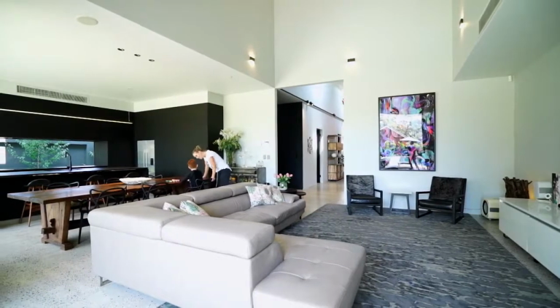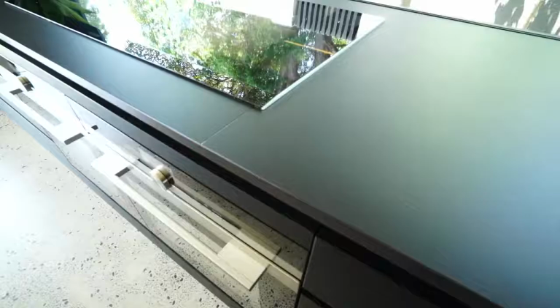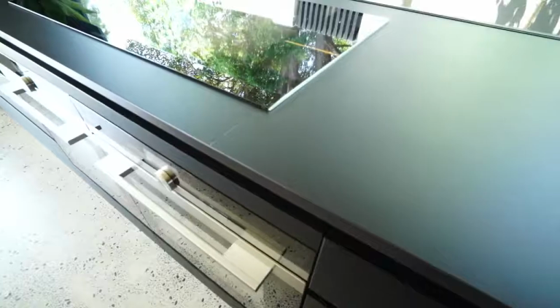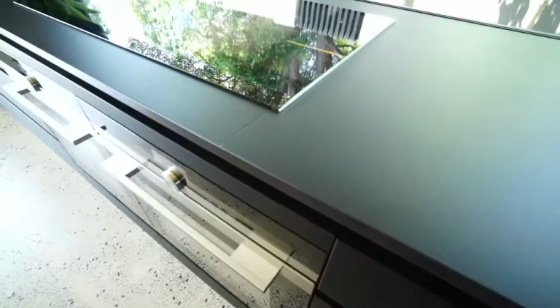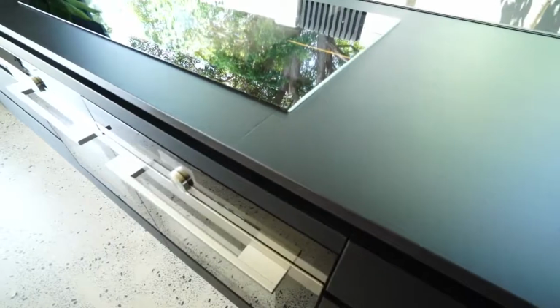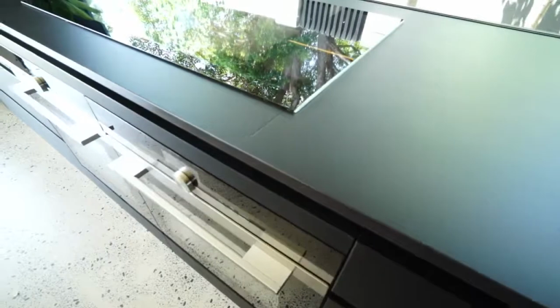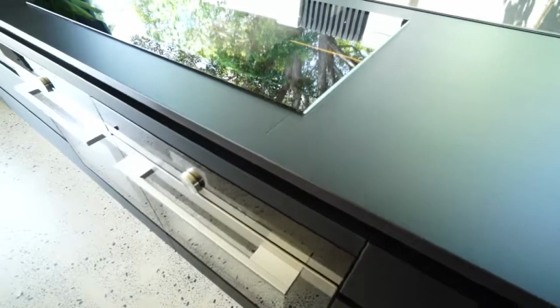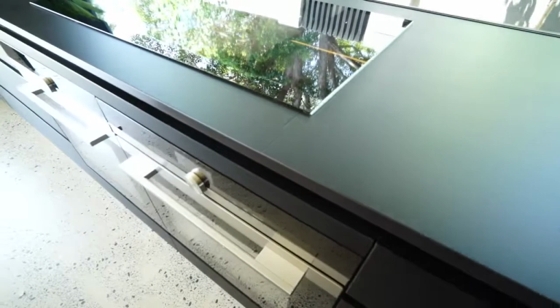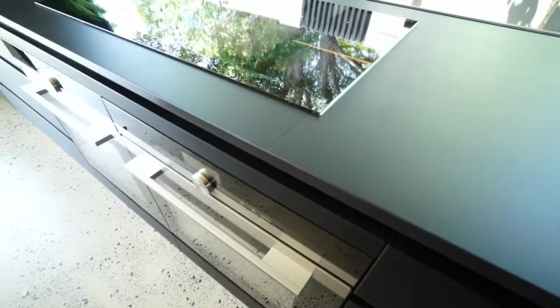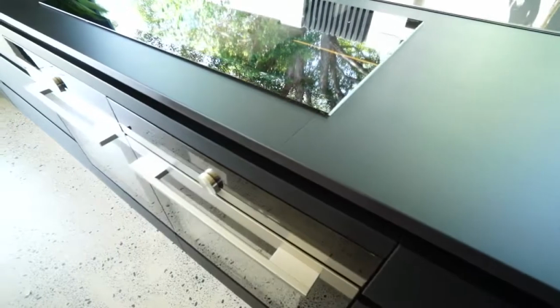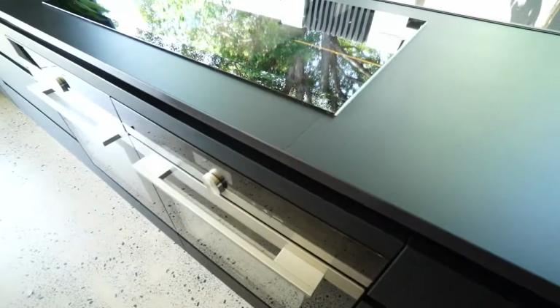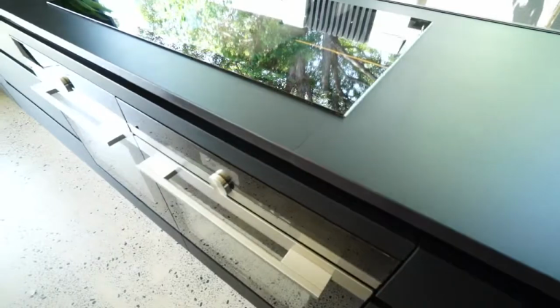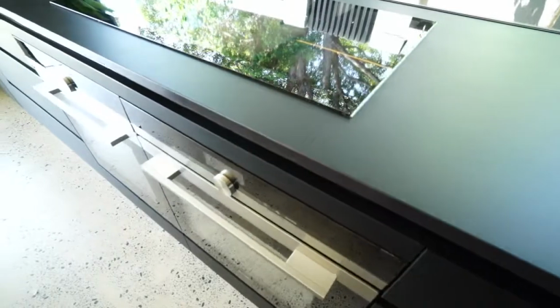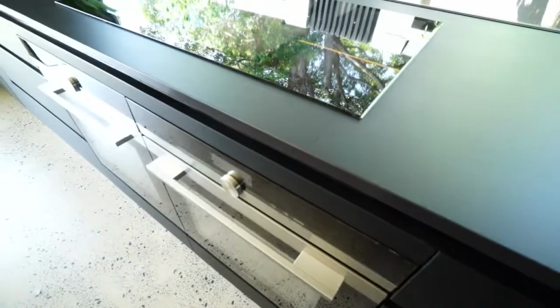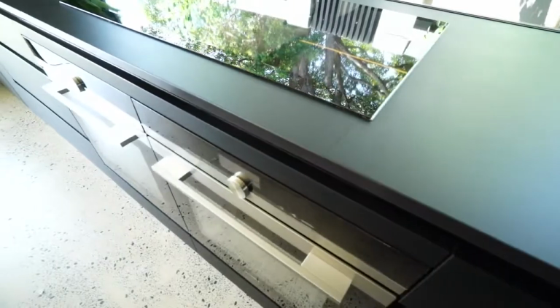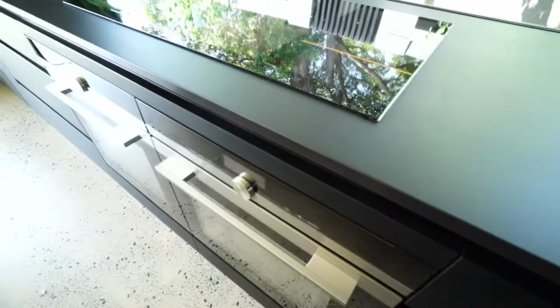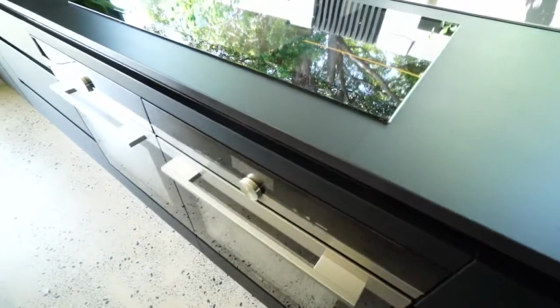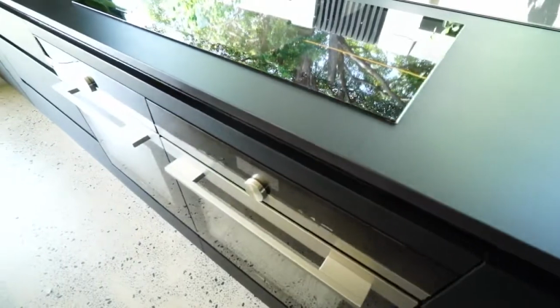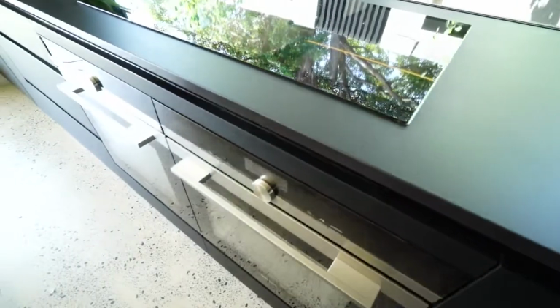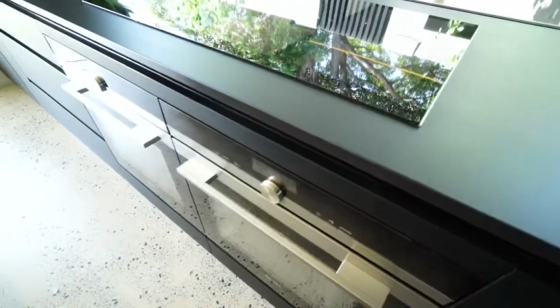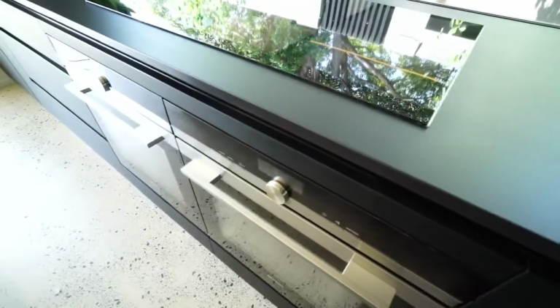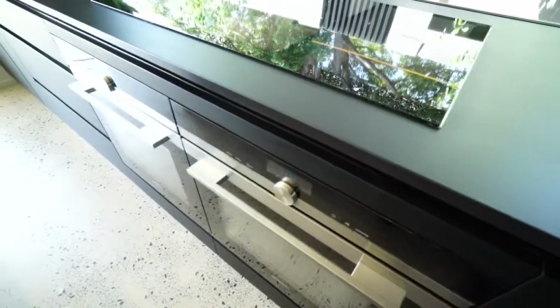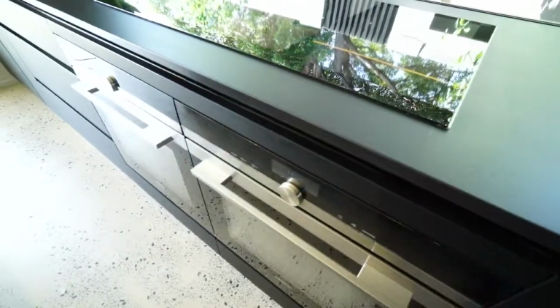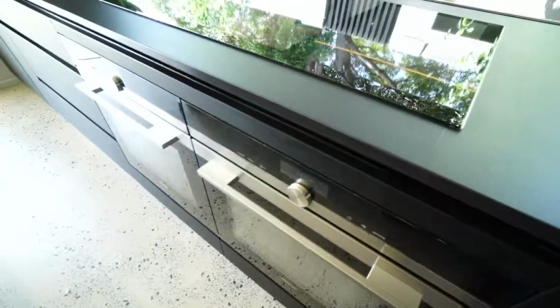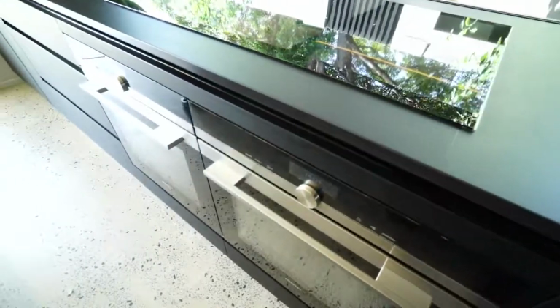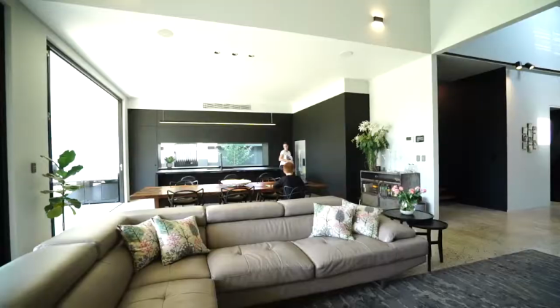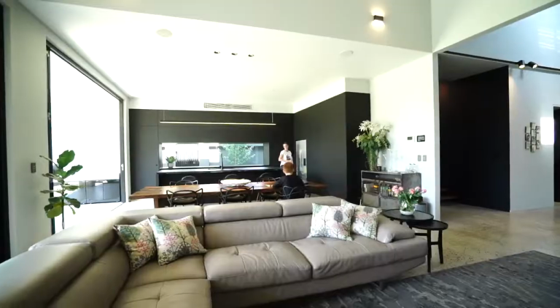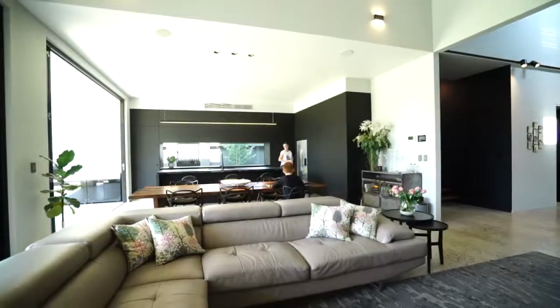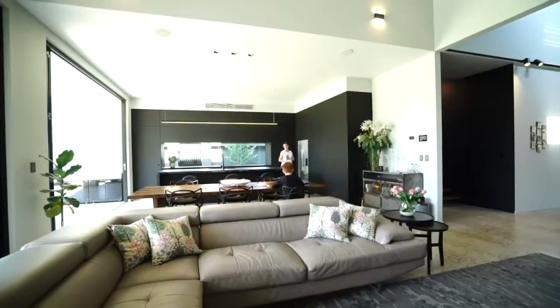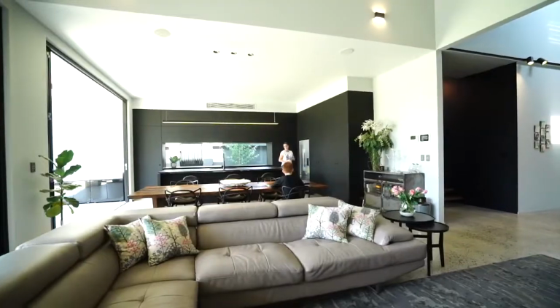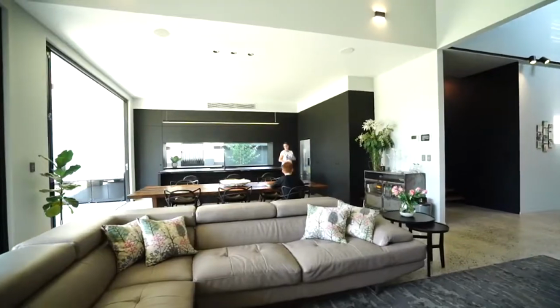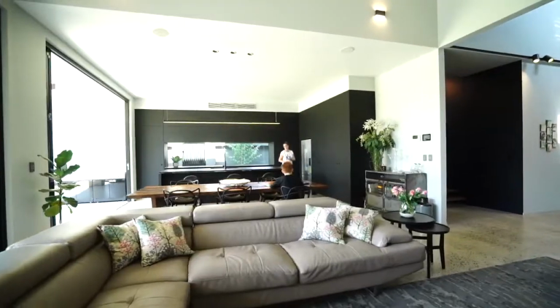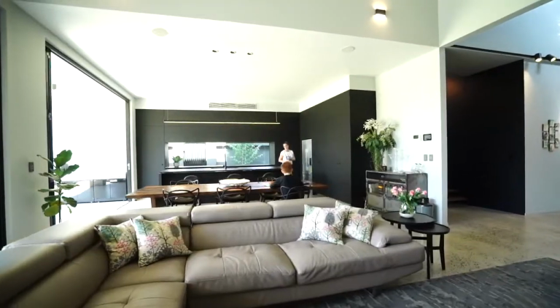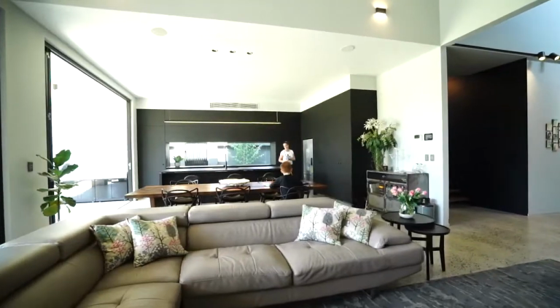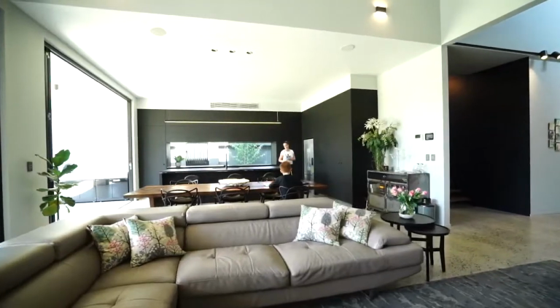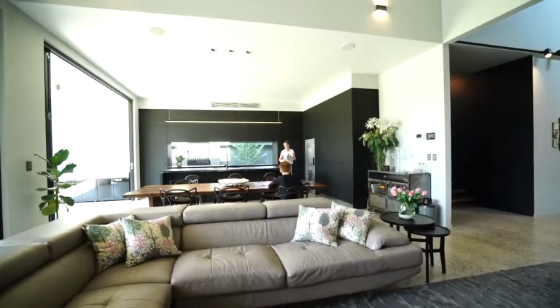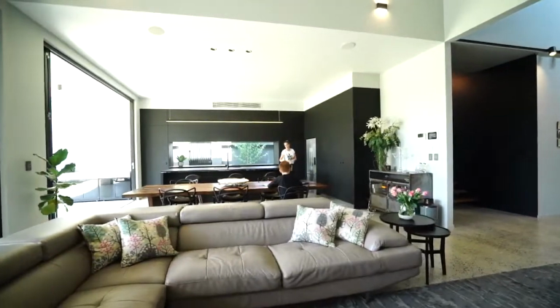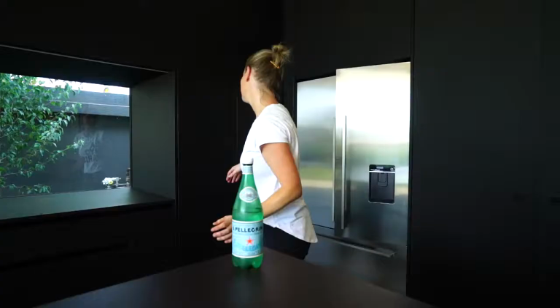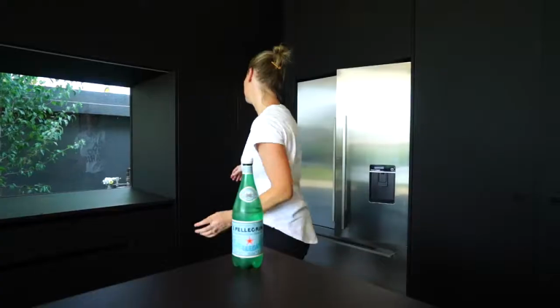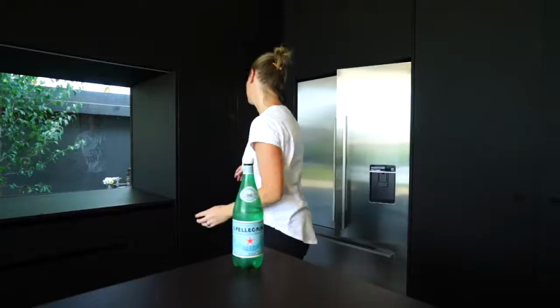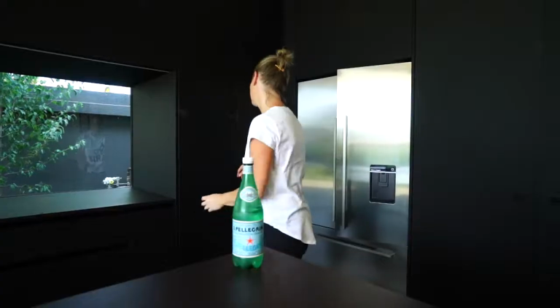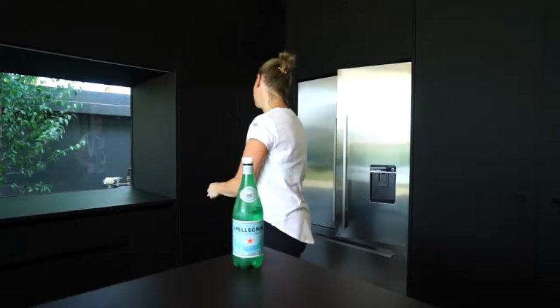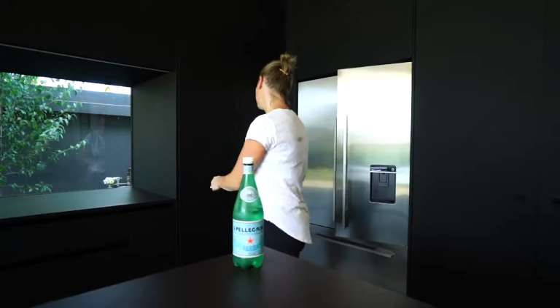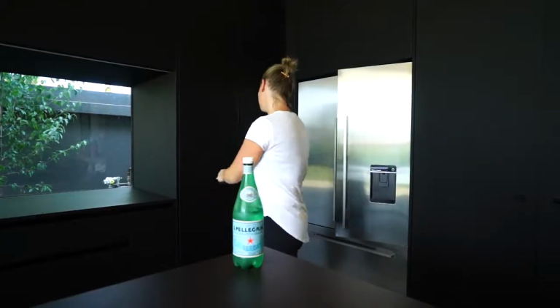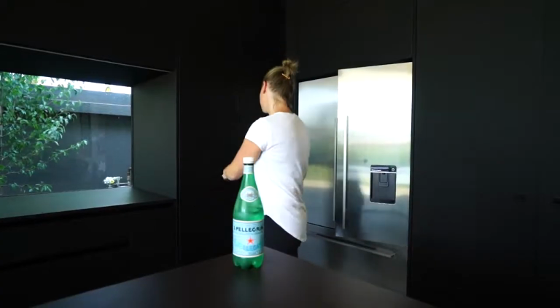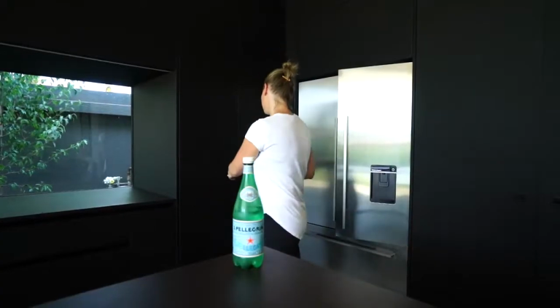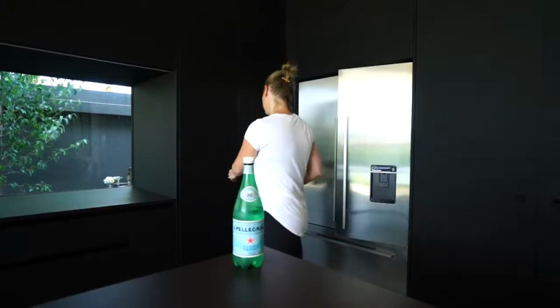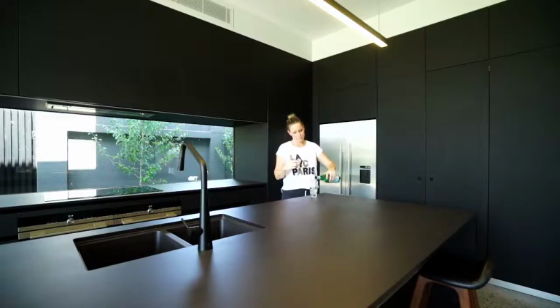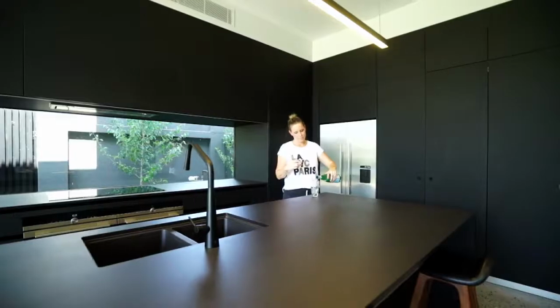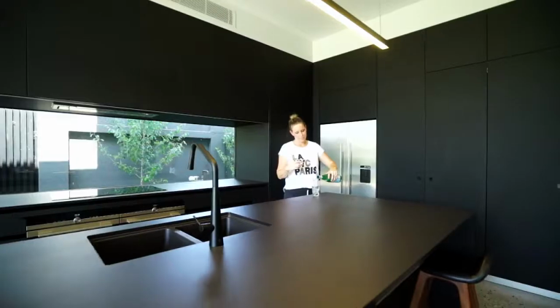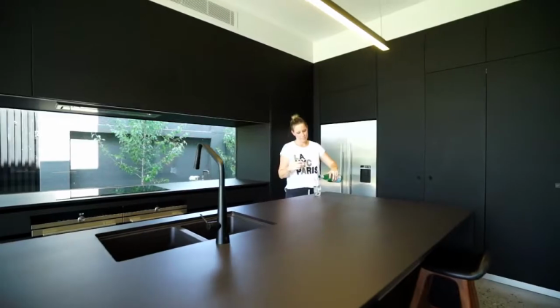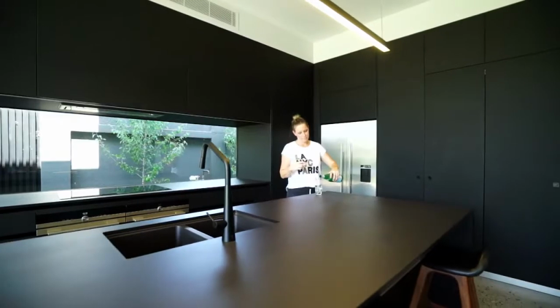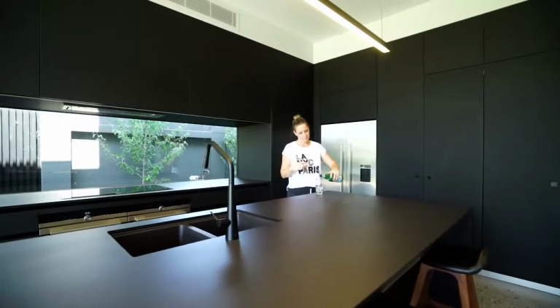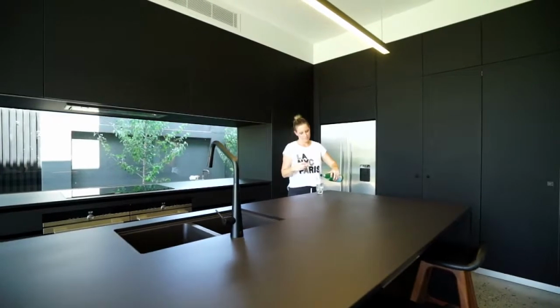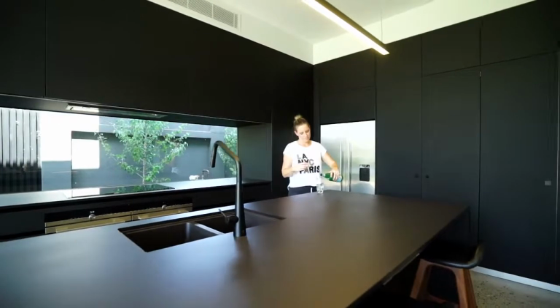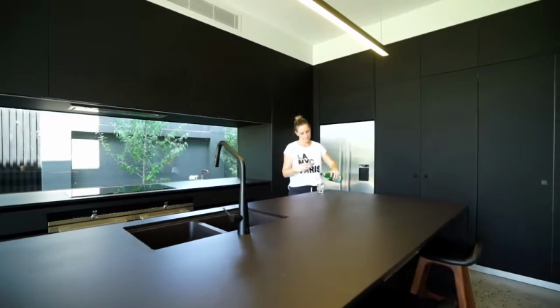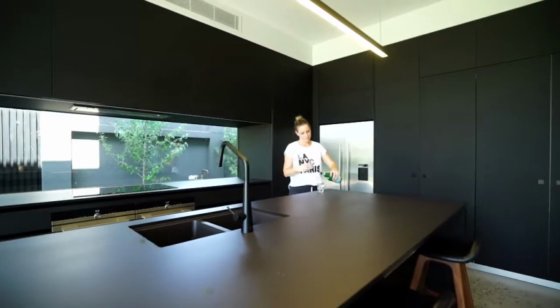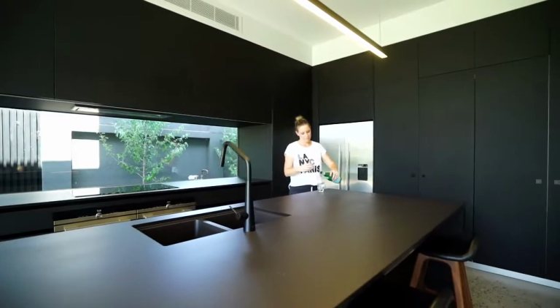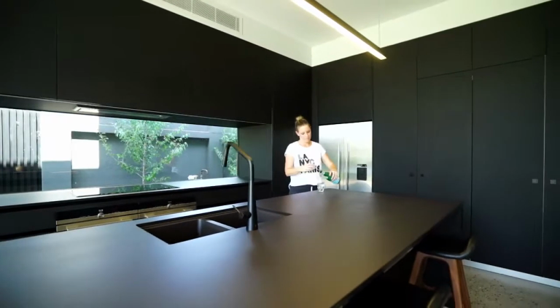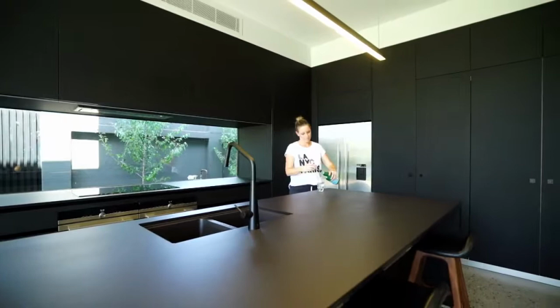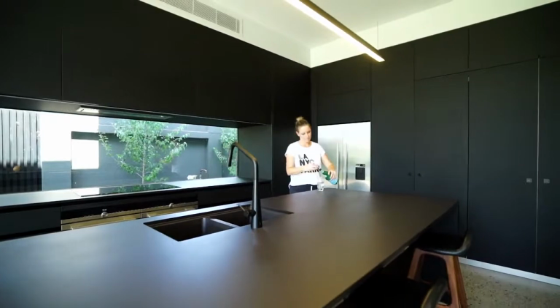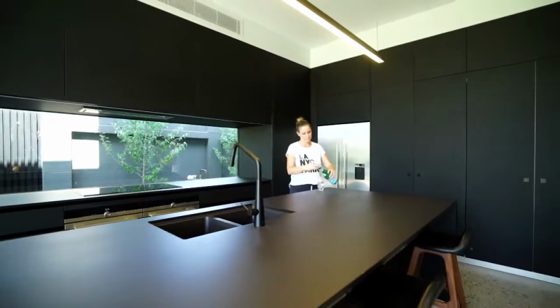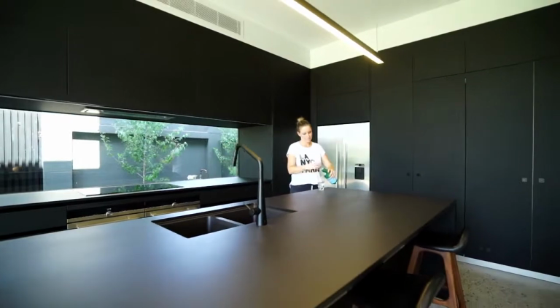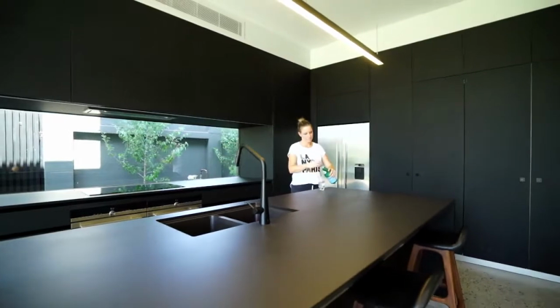High-end Siemens appliances and a sit-up breakfast island make this kitchen a chef's delight.